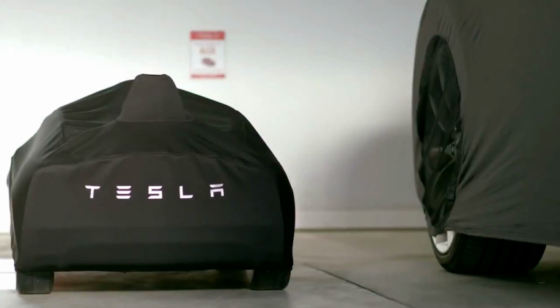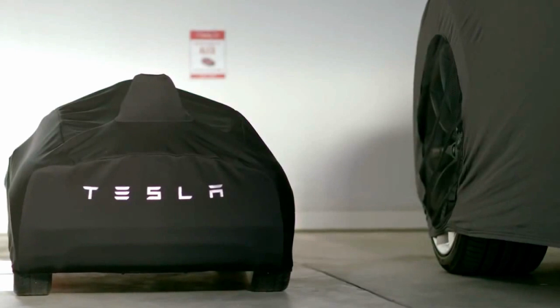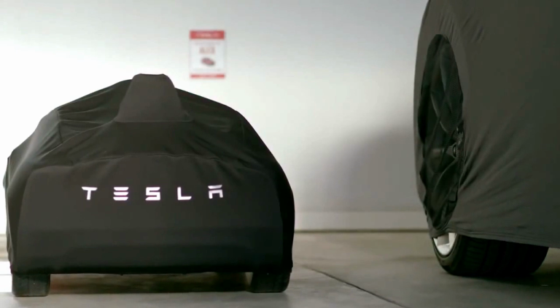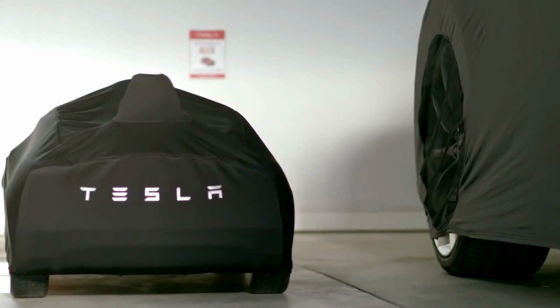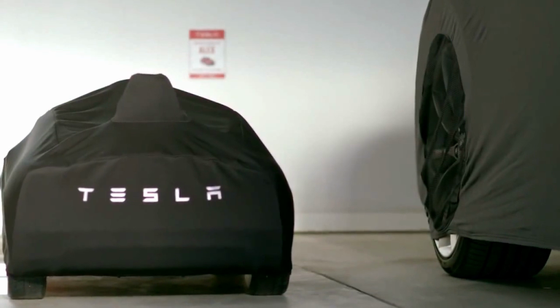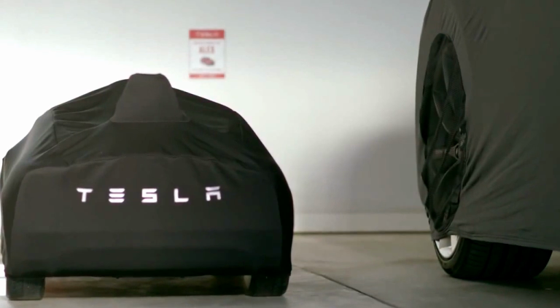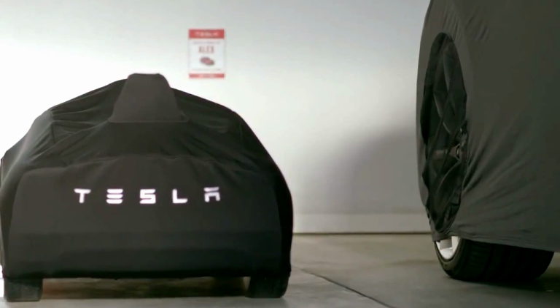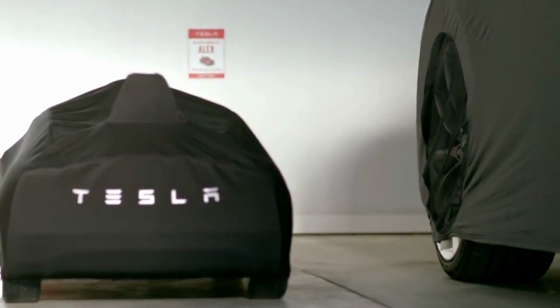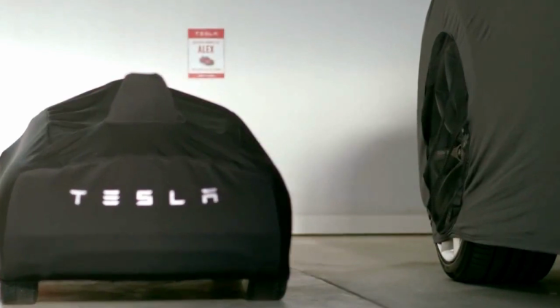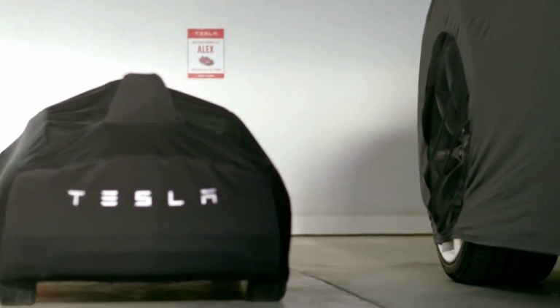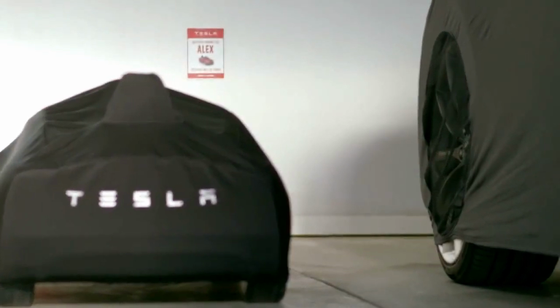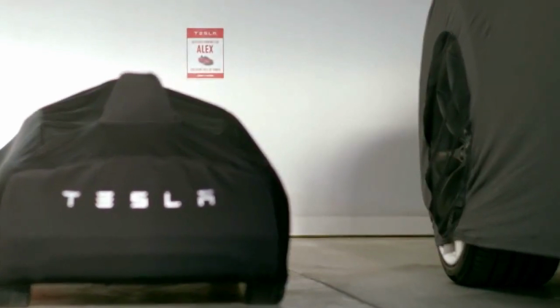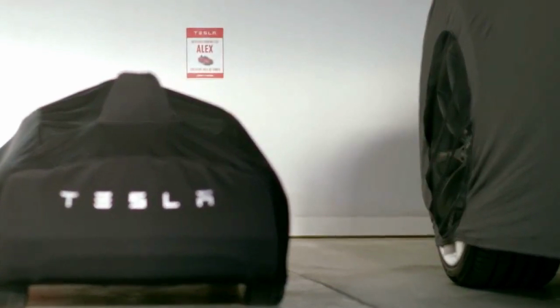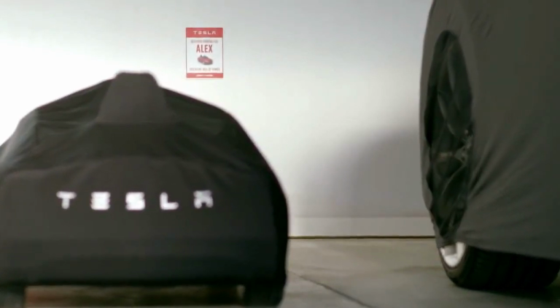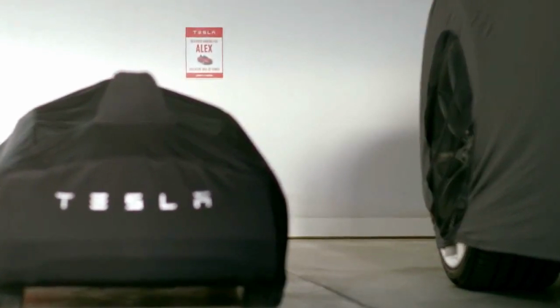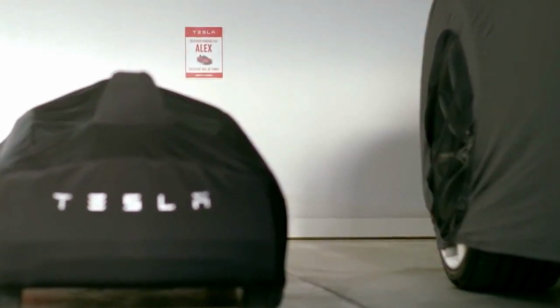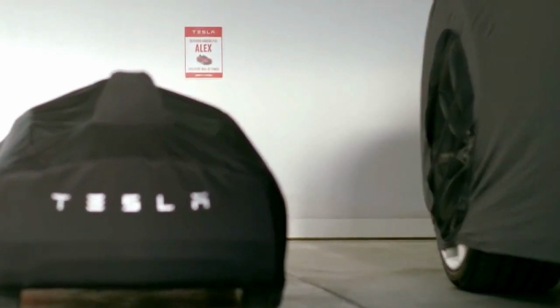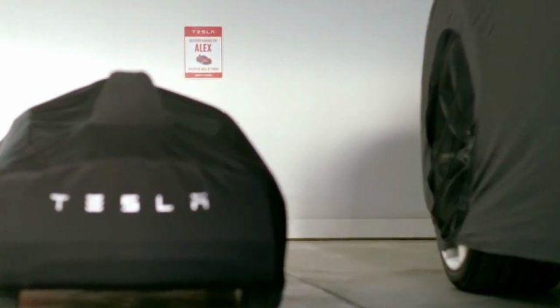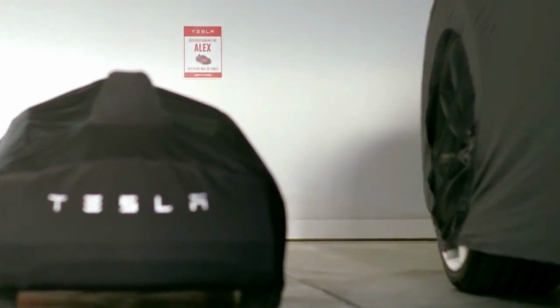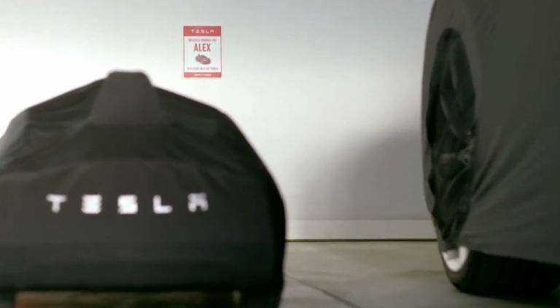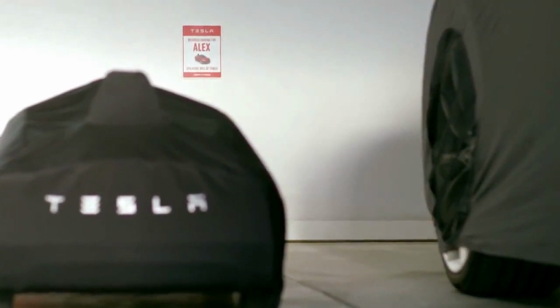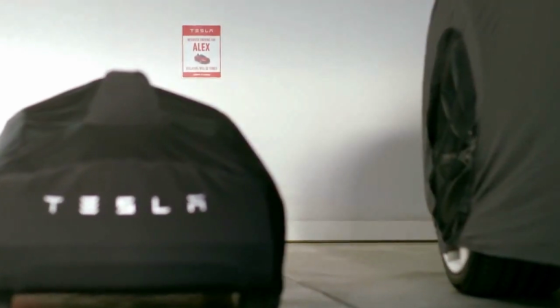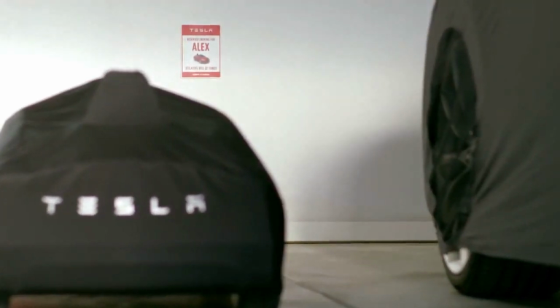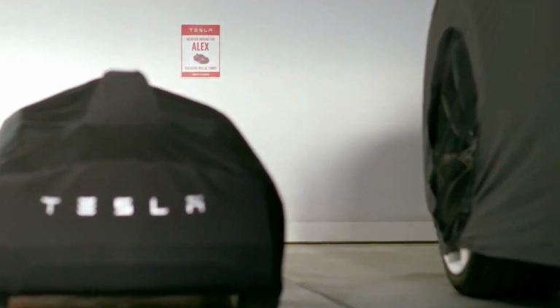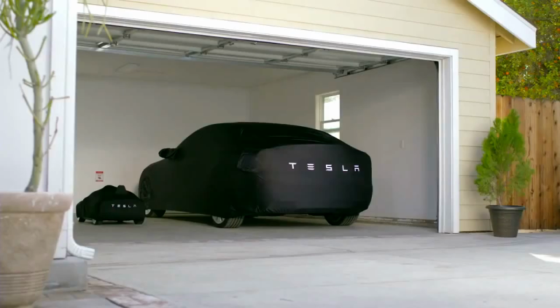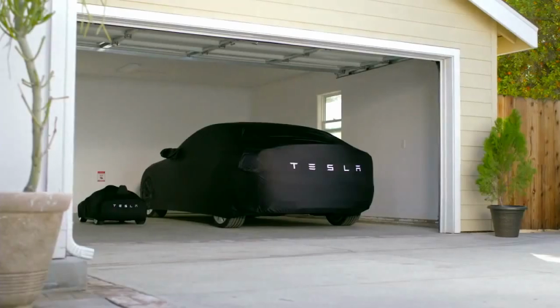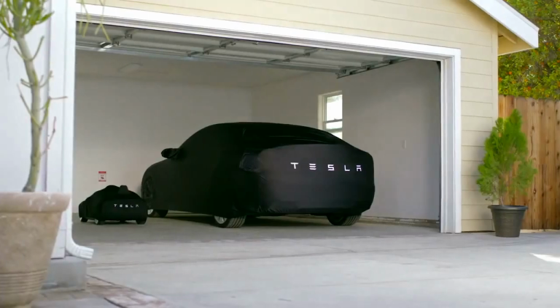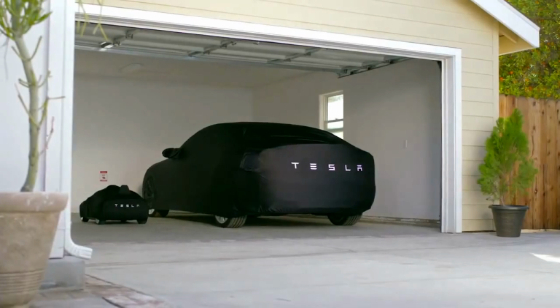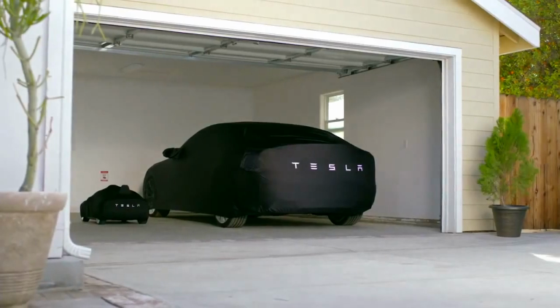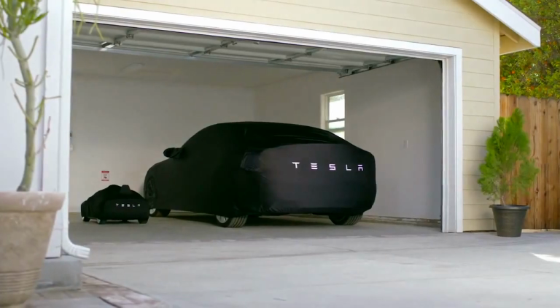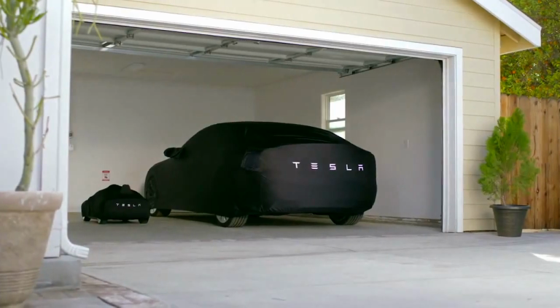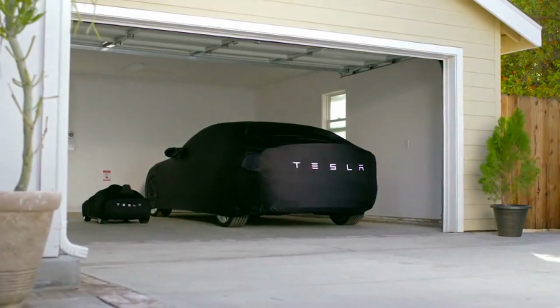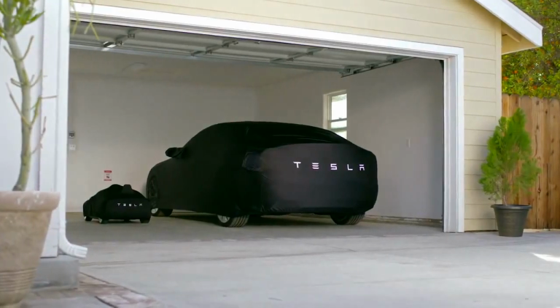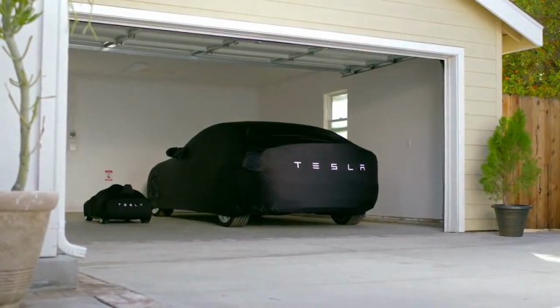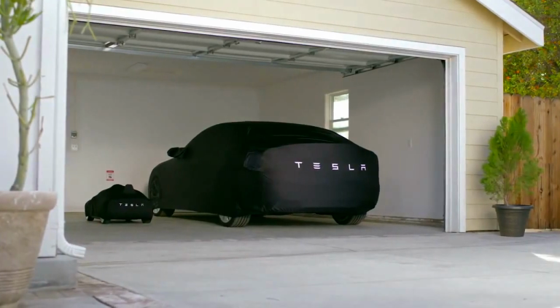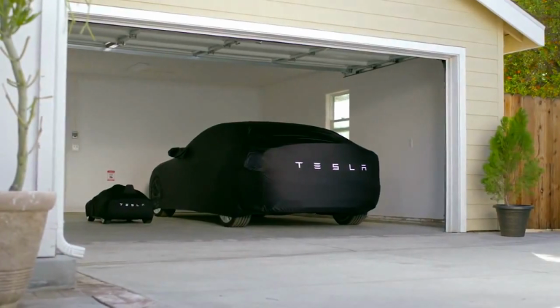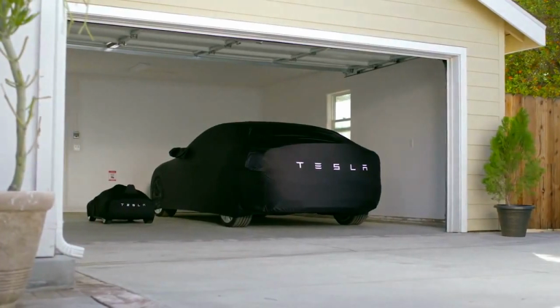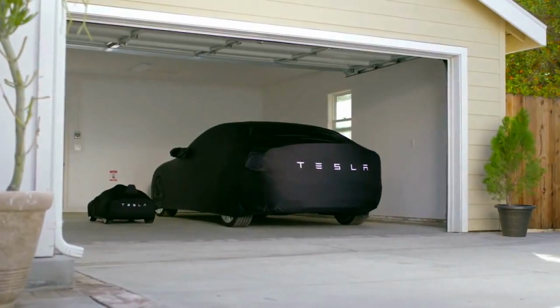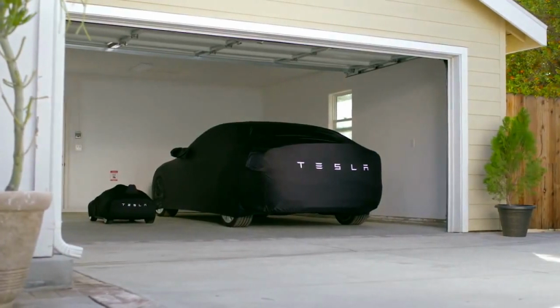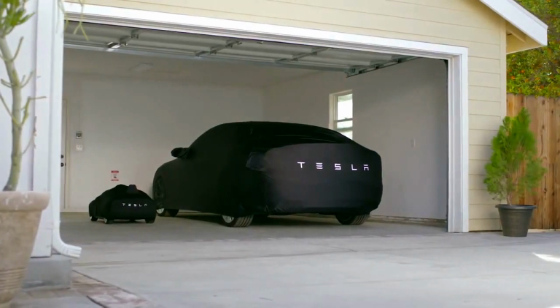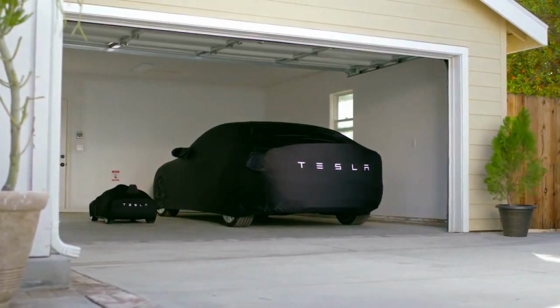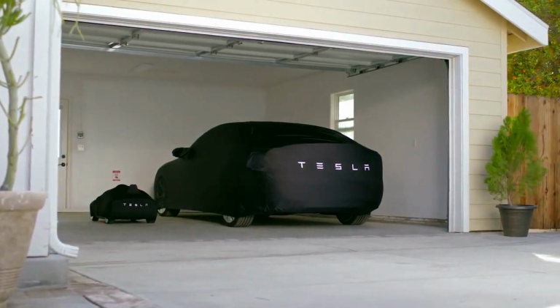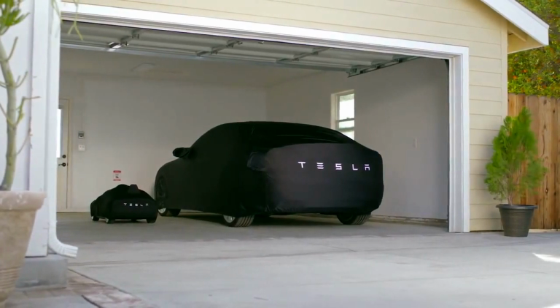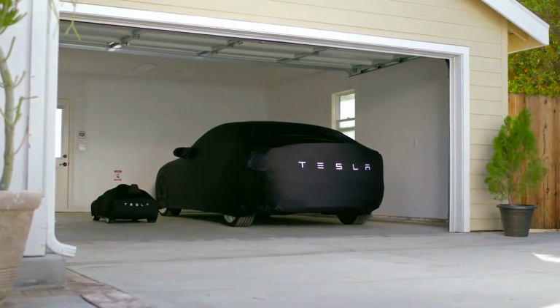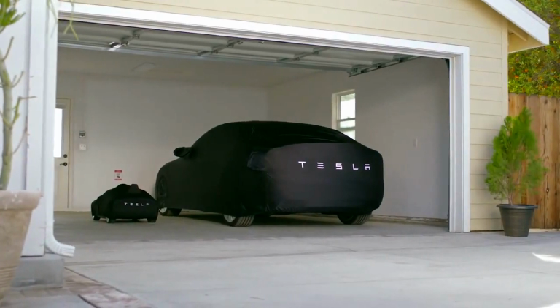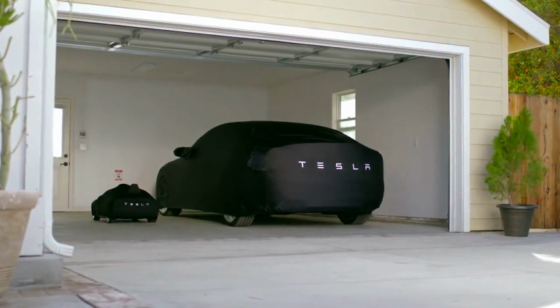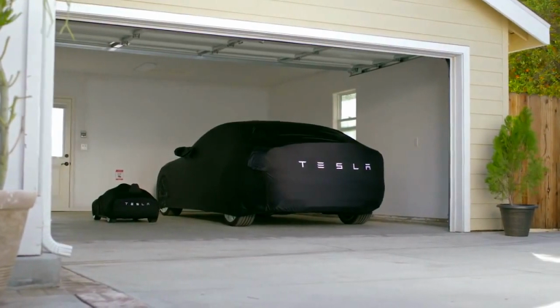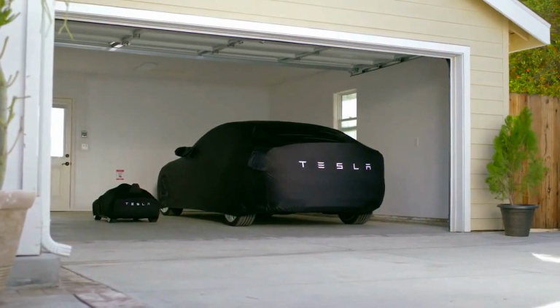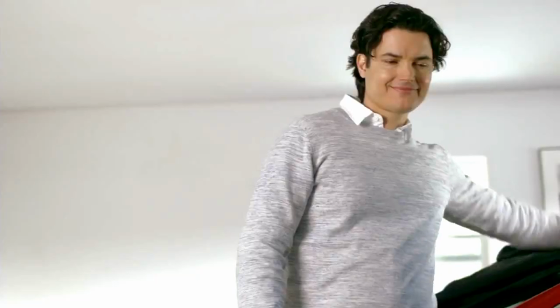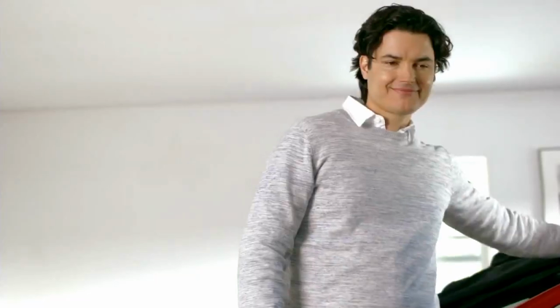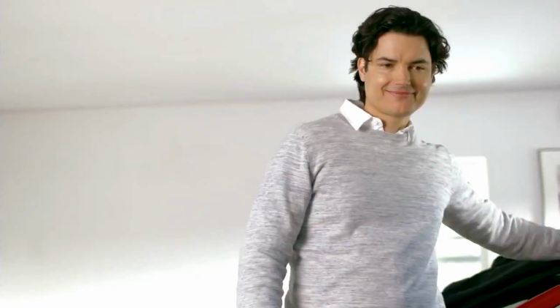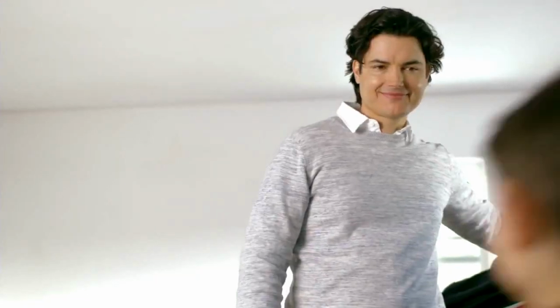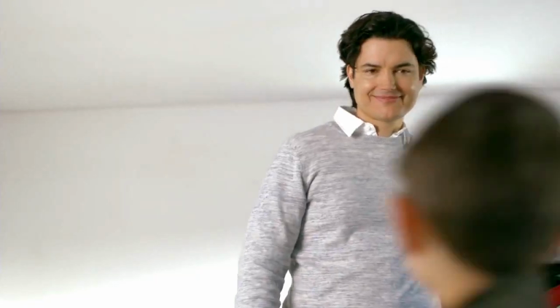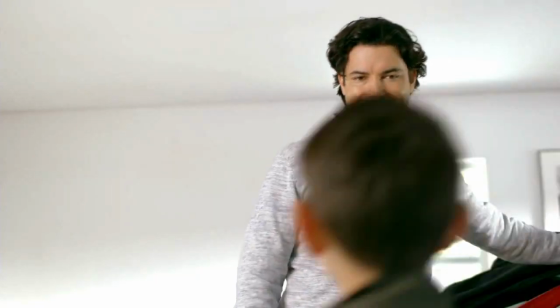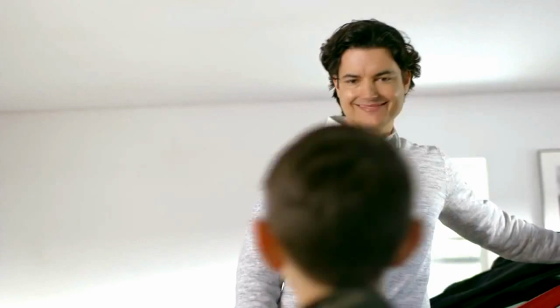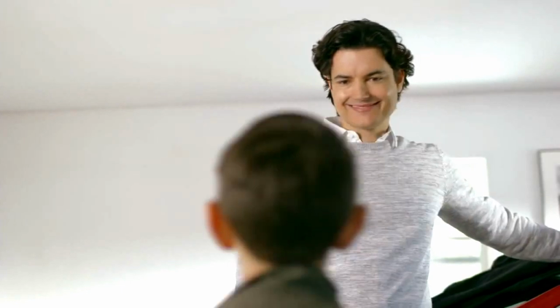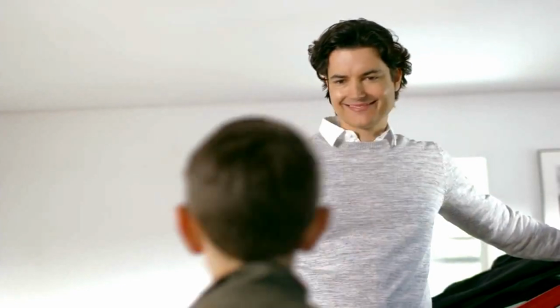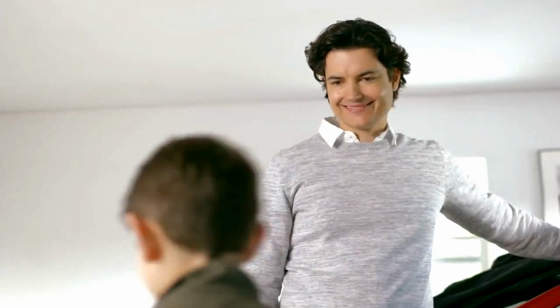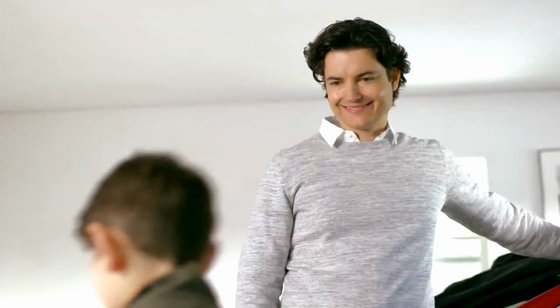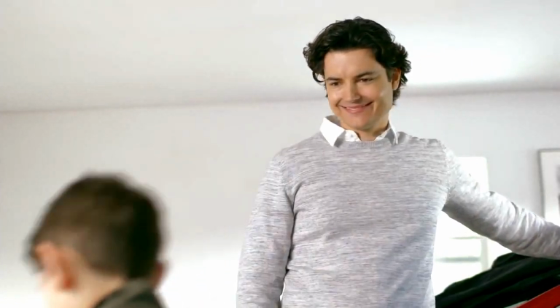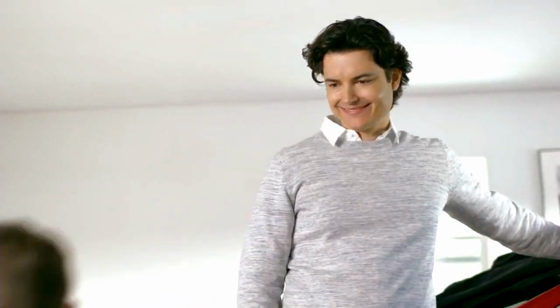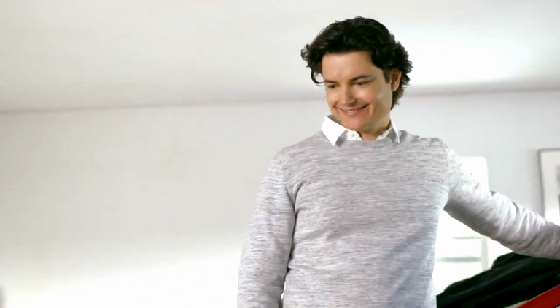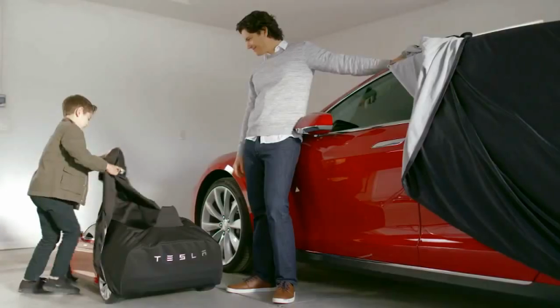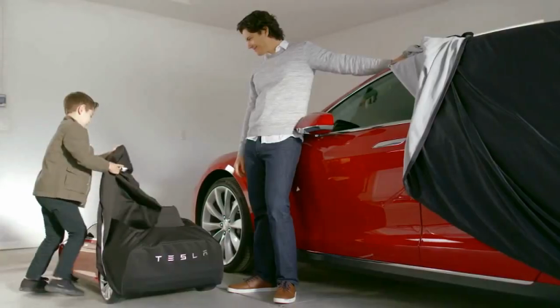Recreate the ultimate Tesla experience with a car cover designed to perfectly fit your Model S for Kids.